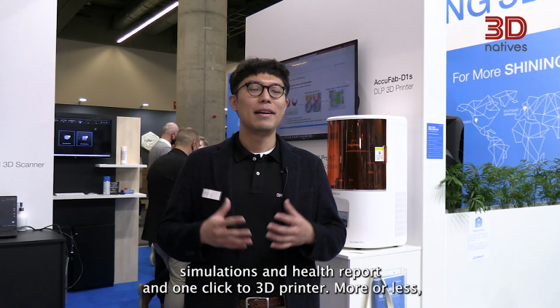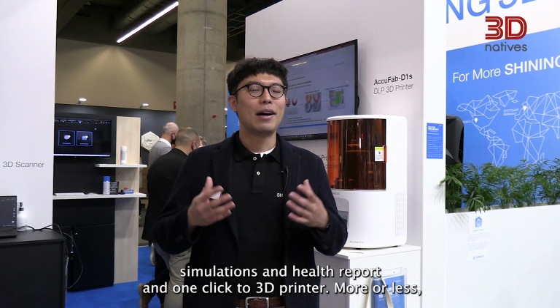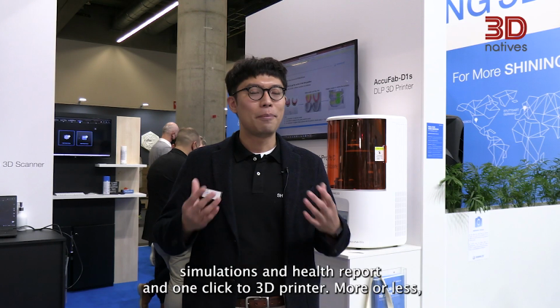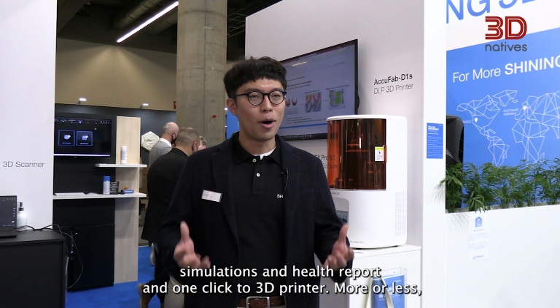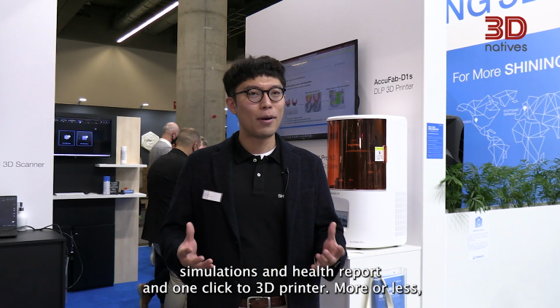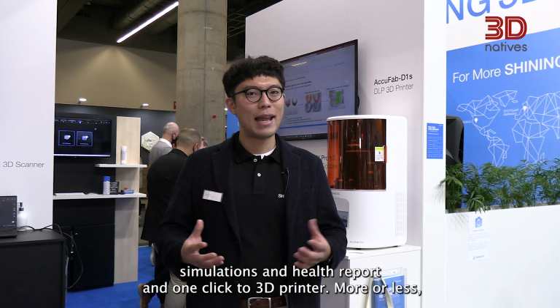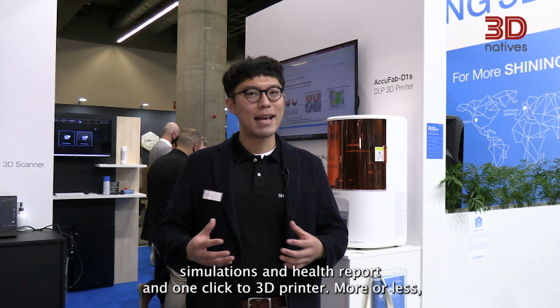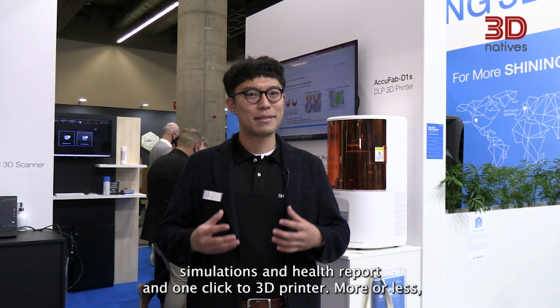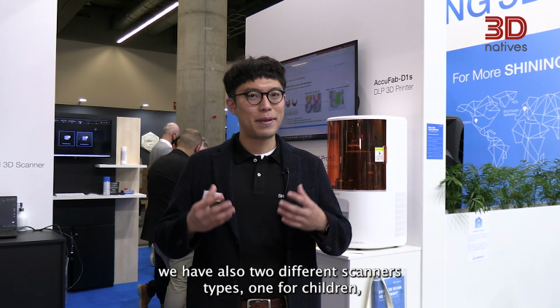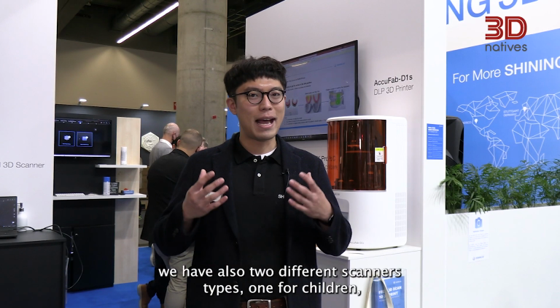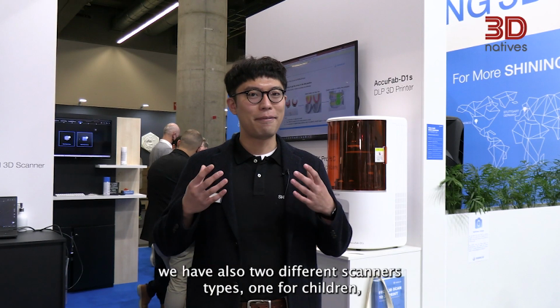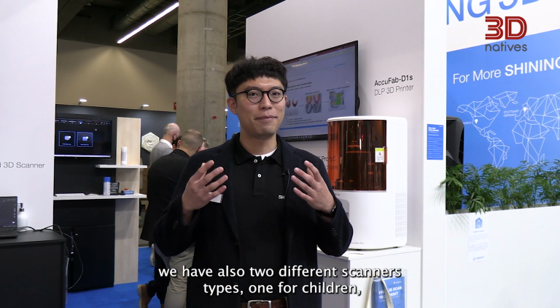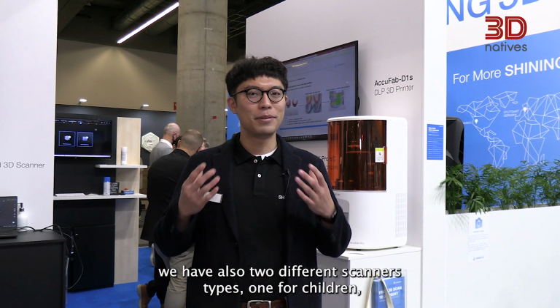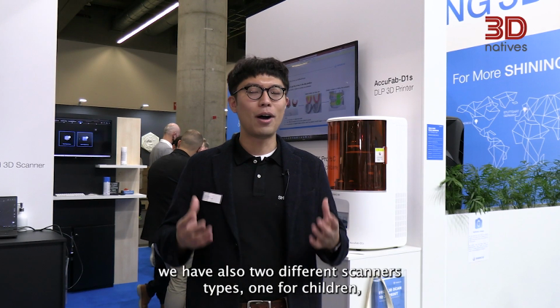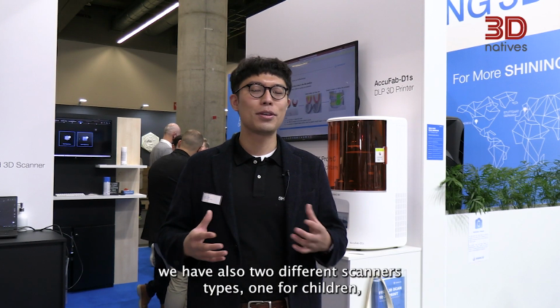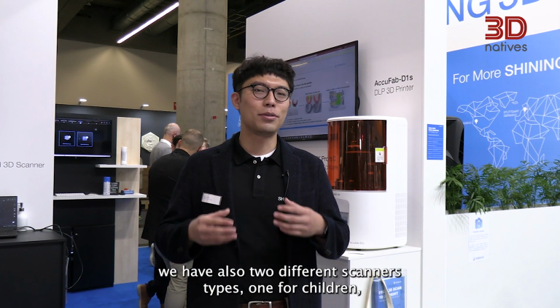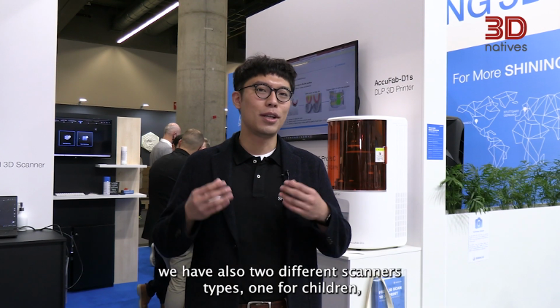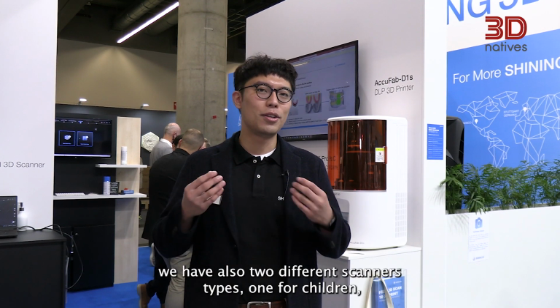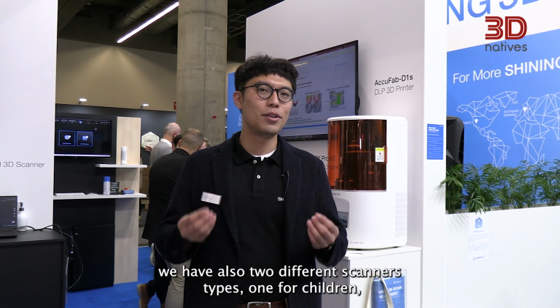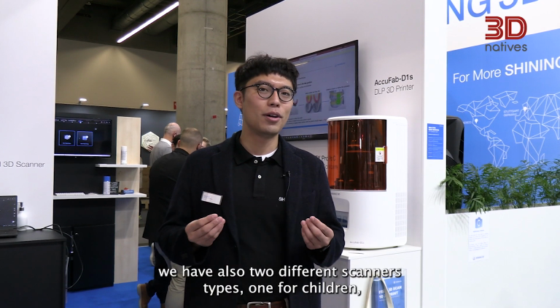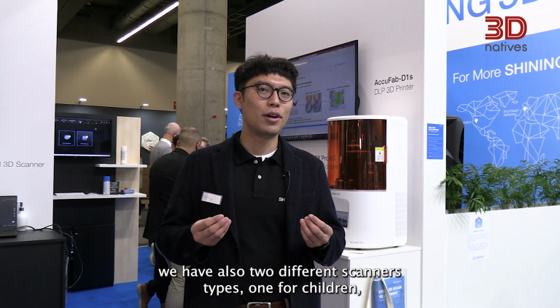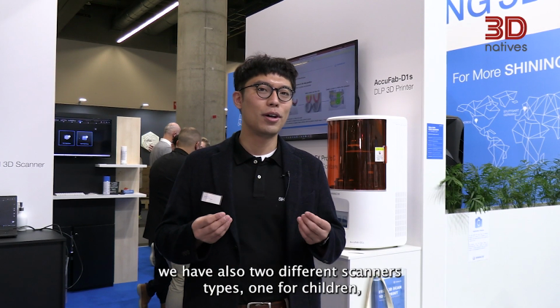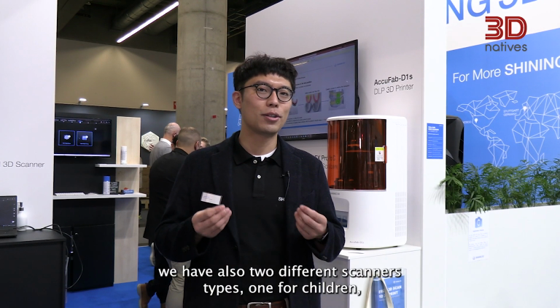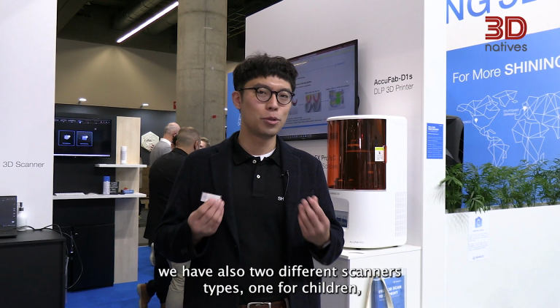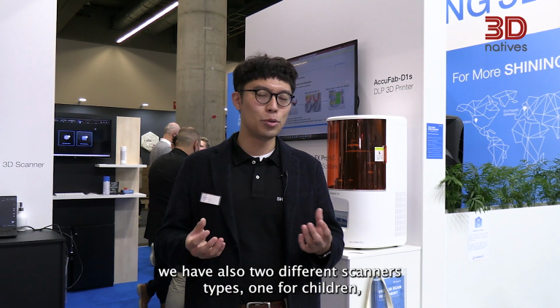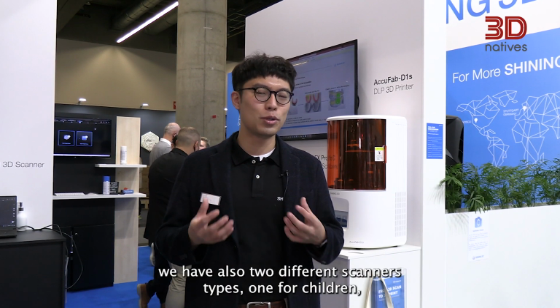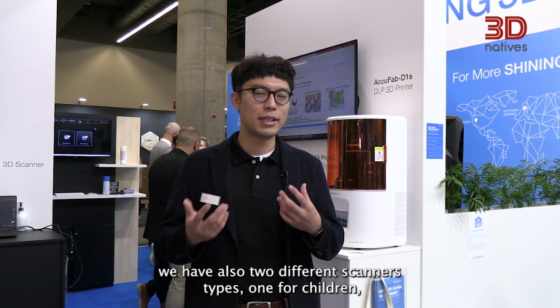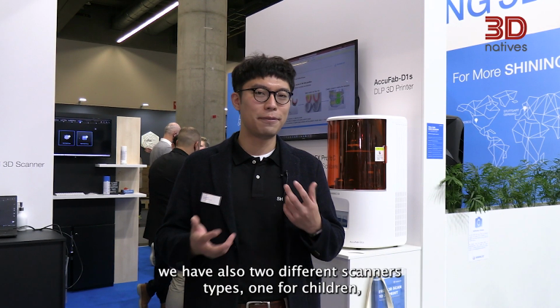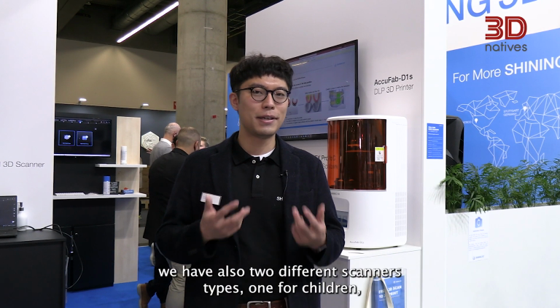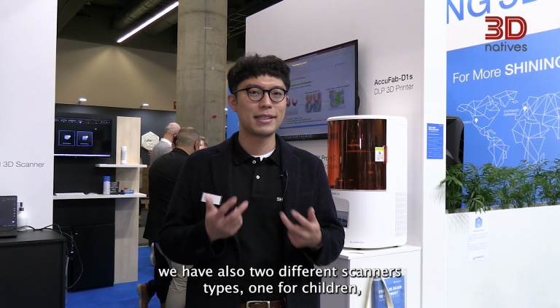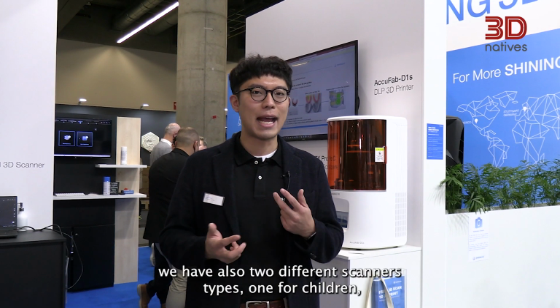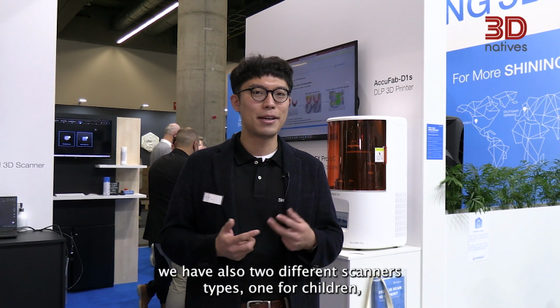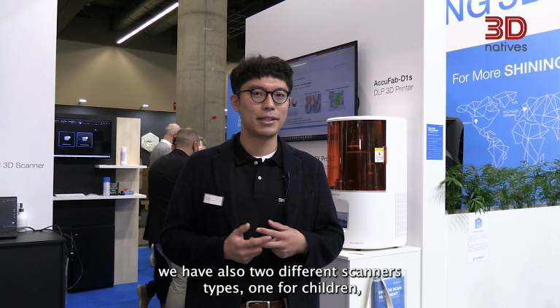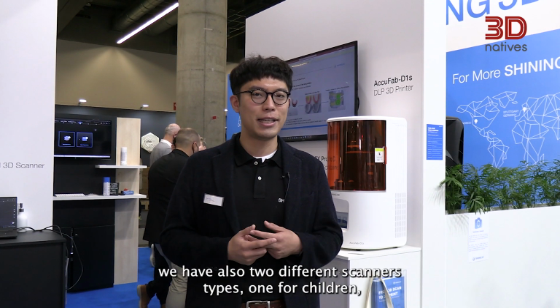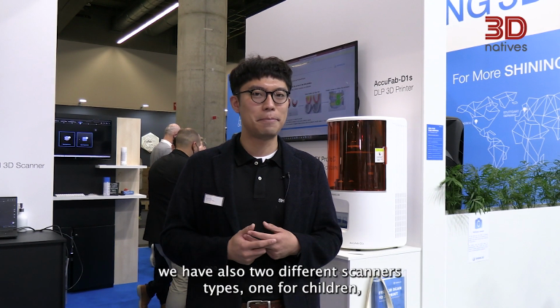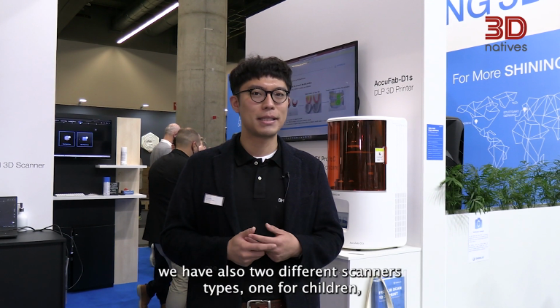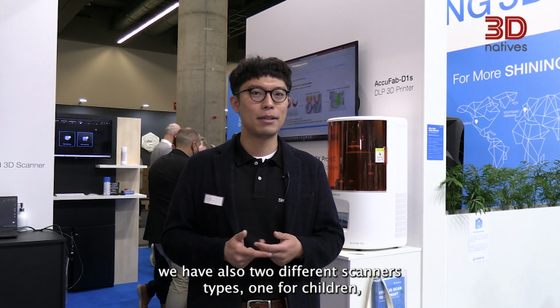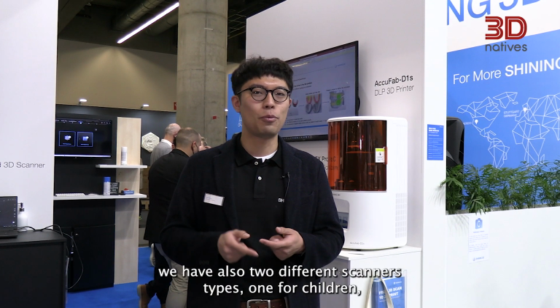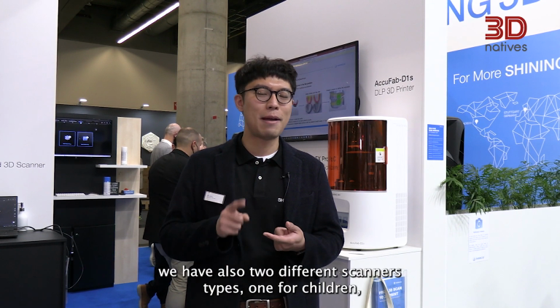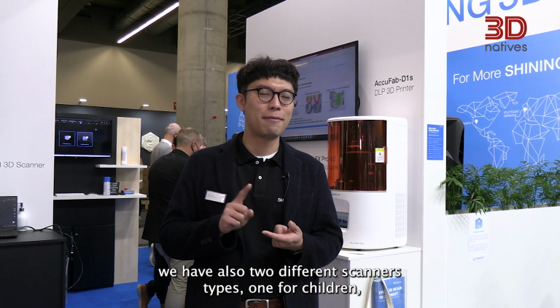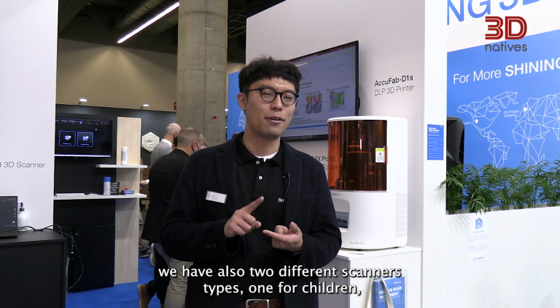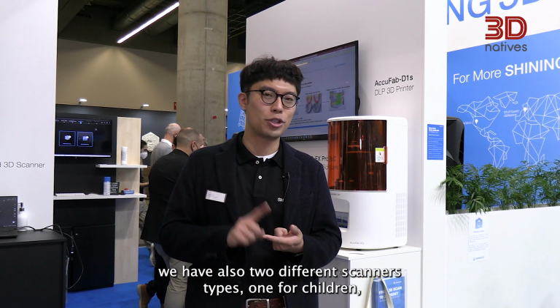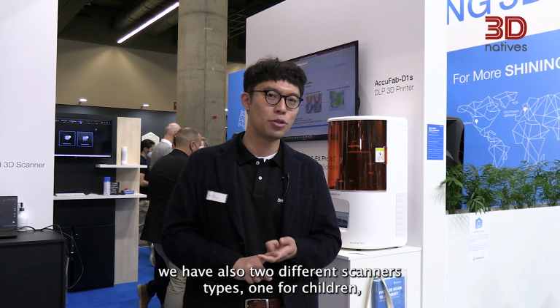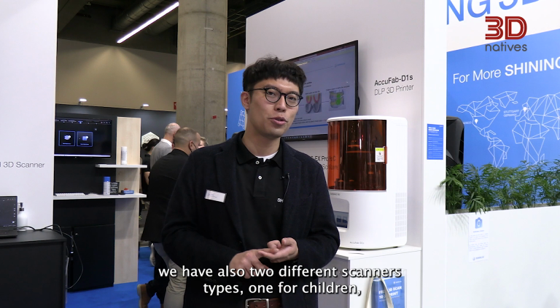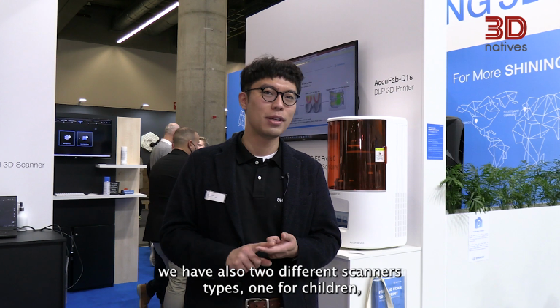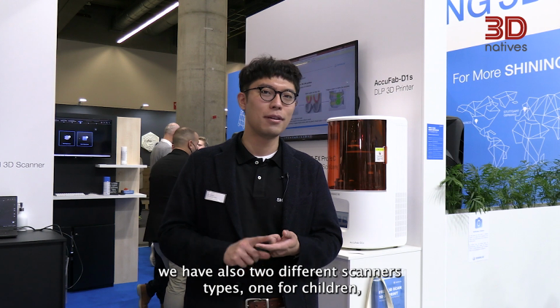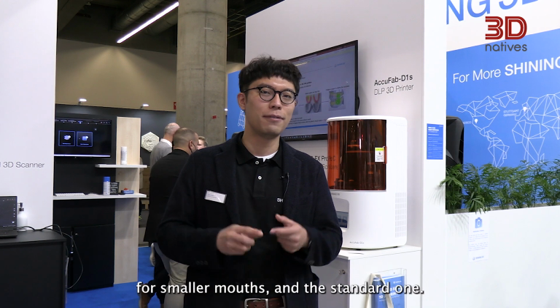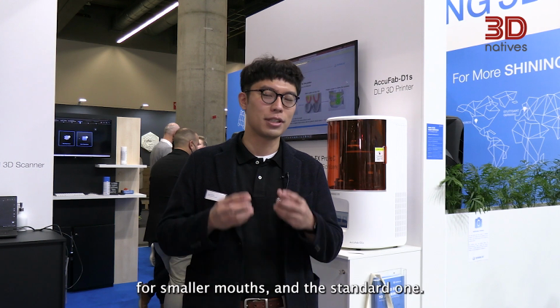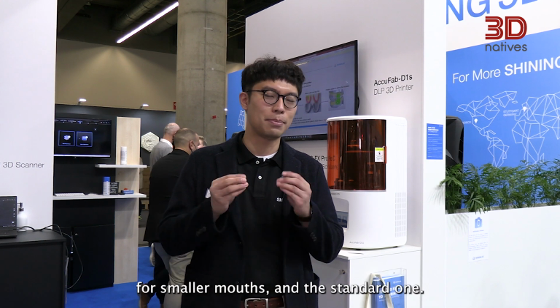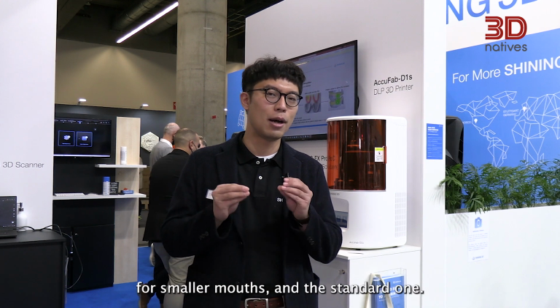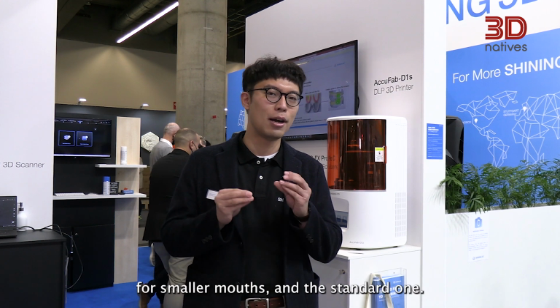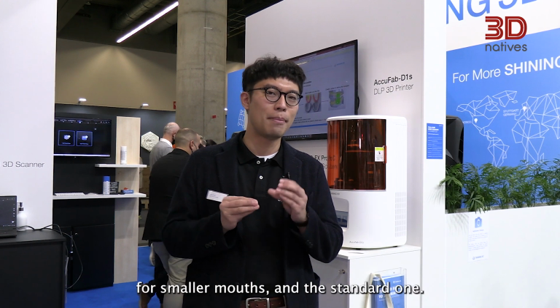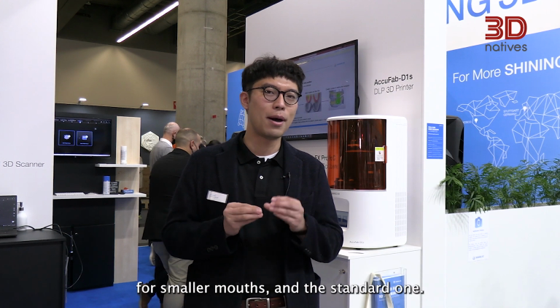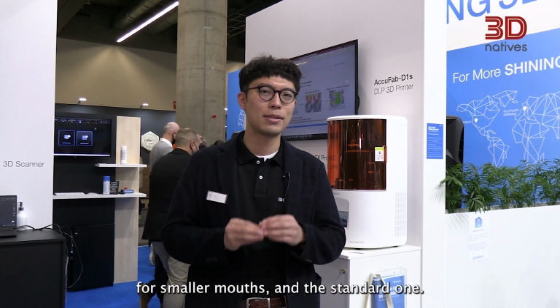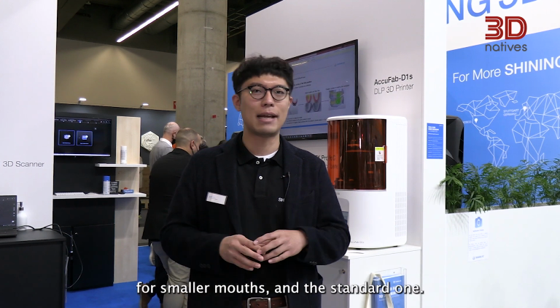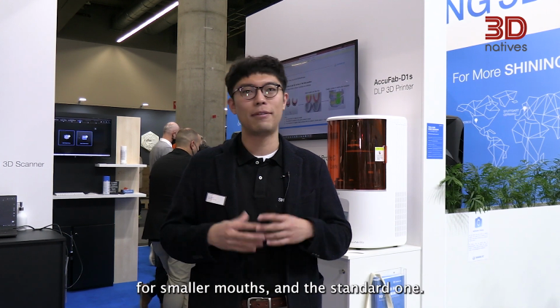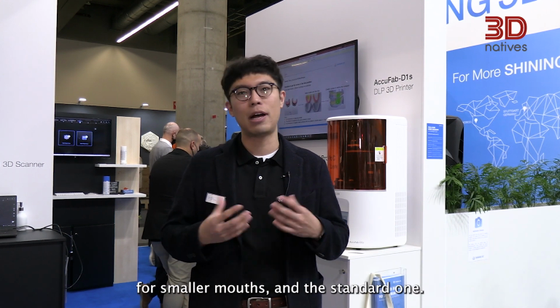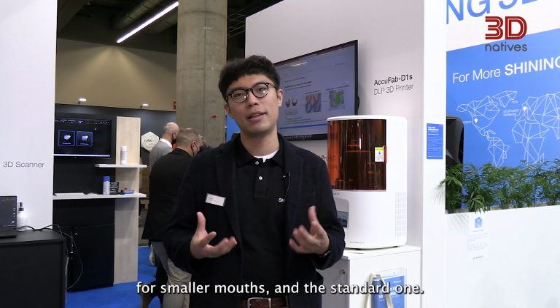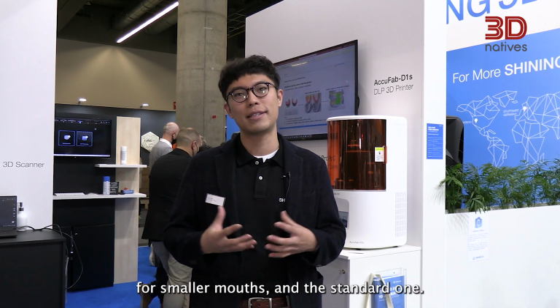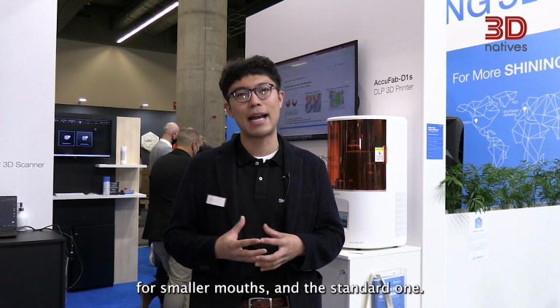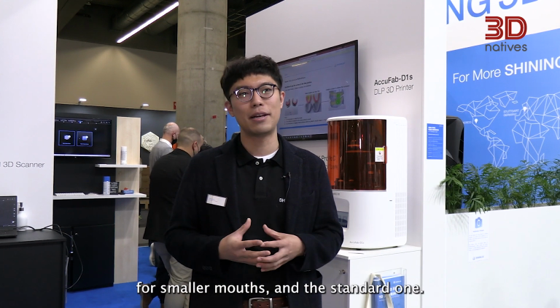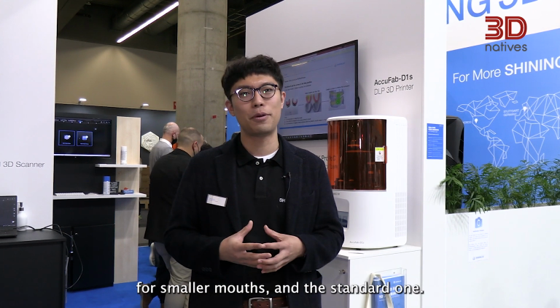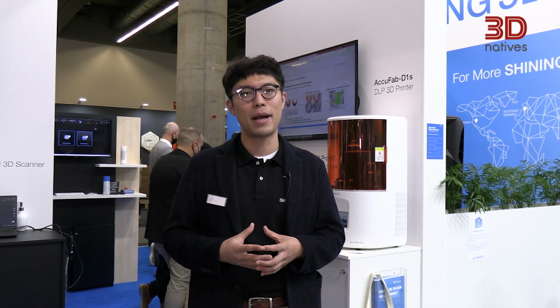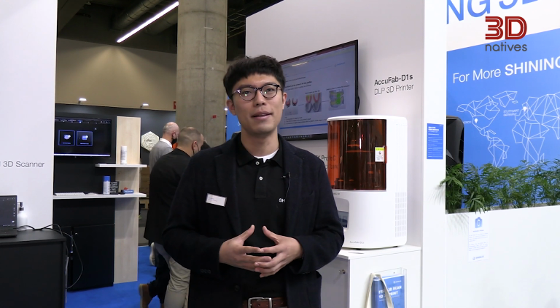We also have two different scanner tips — one for children with smaller mouths, and the standard one.